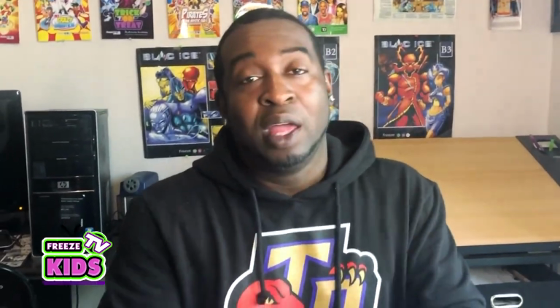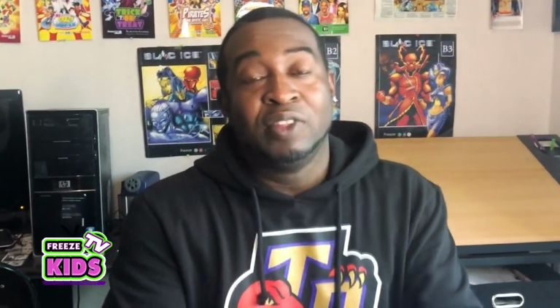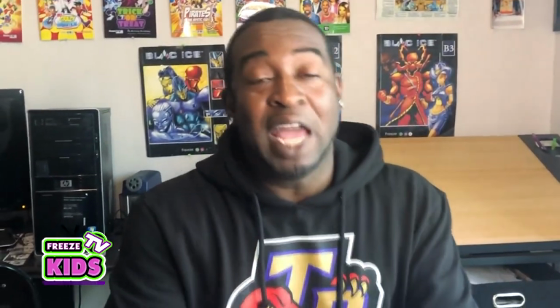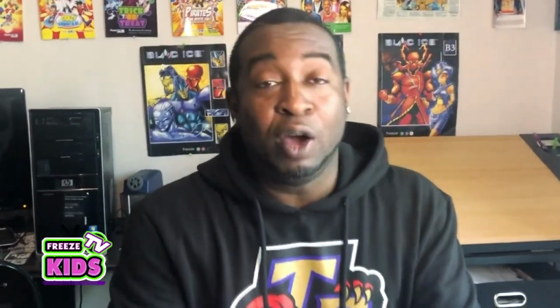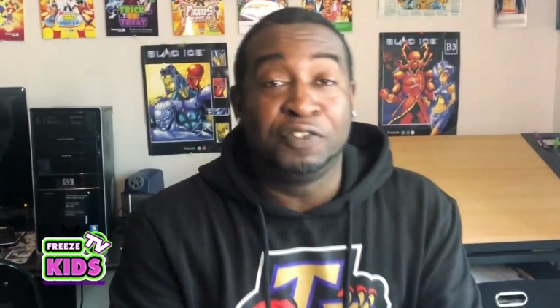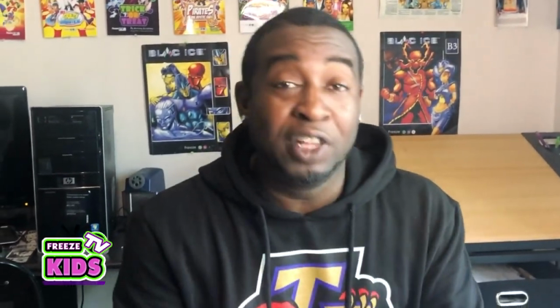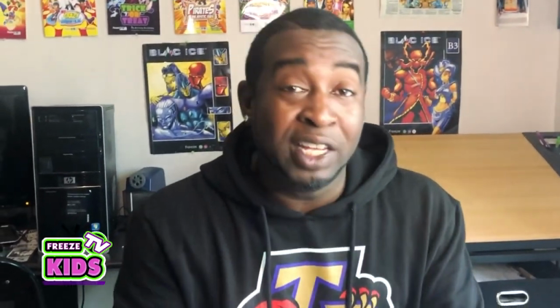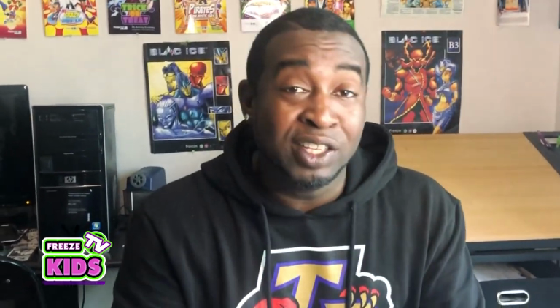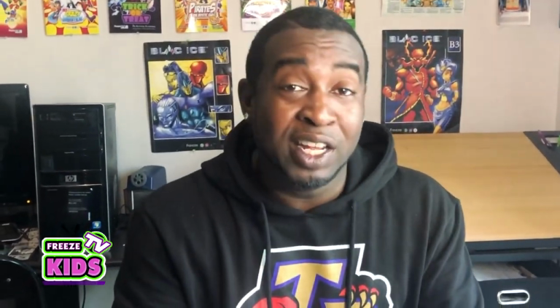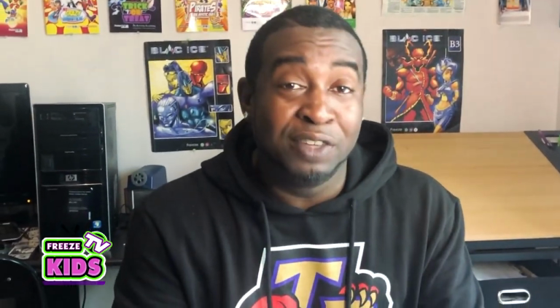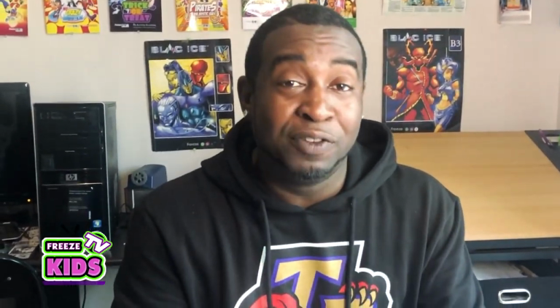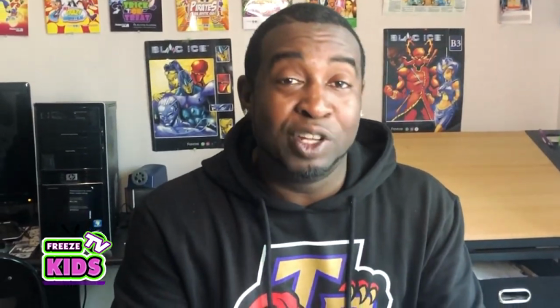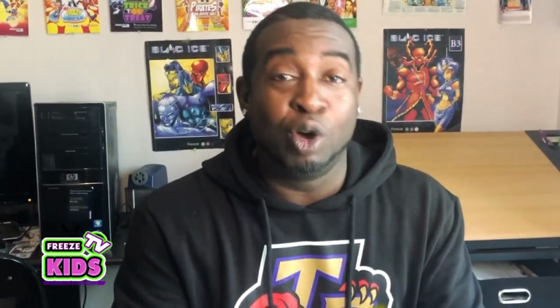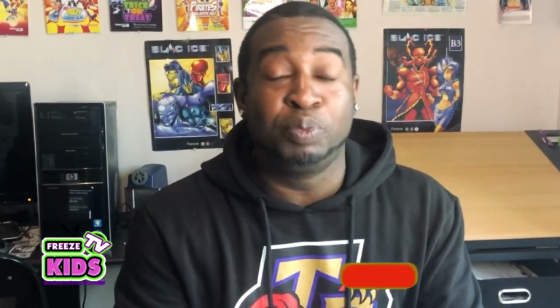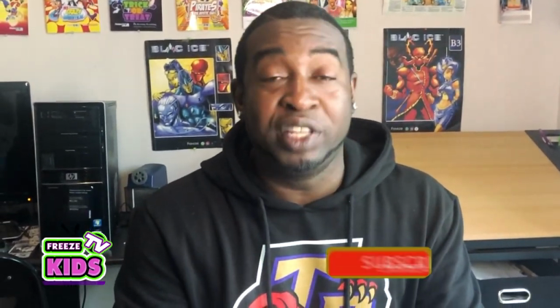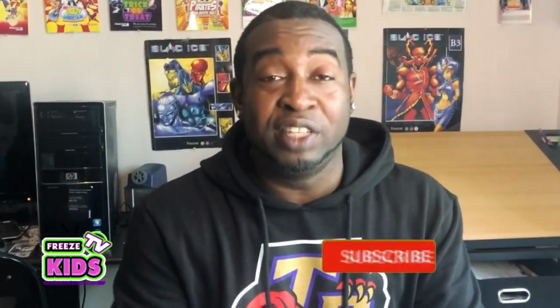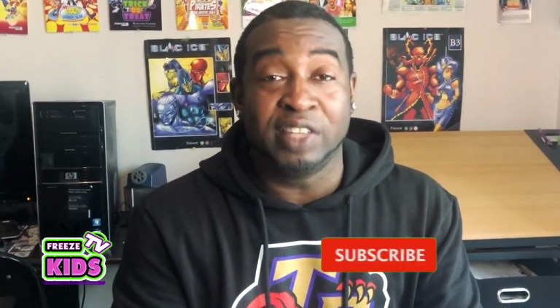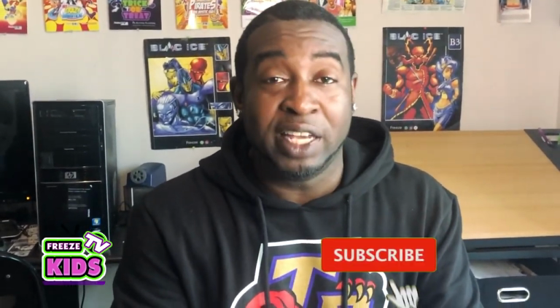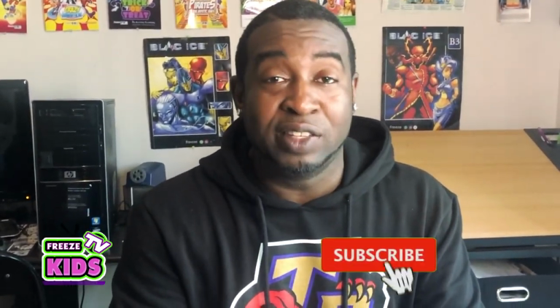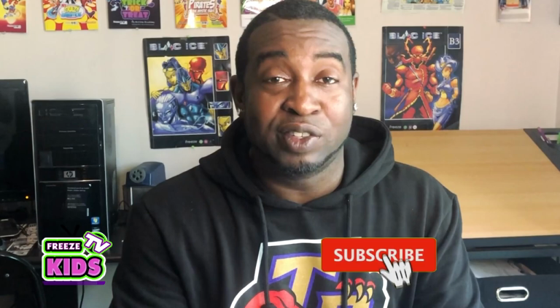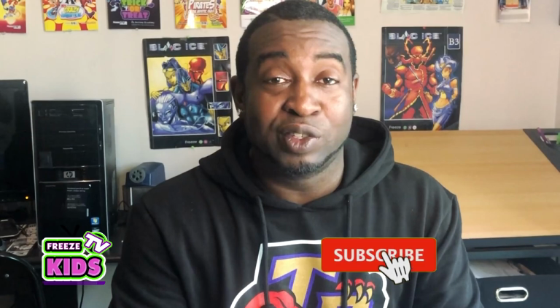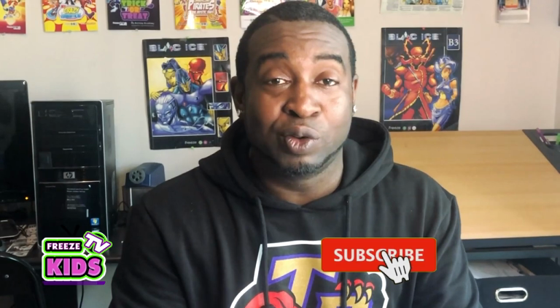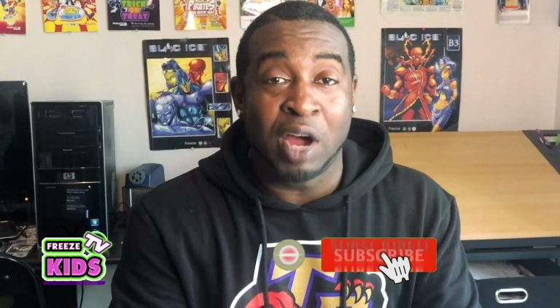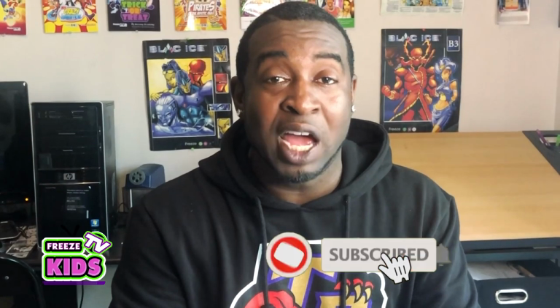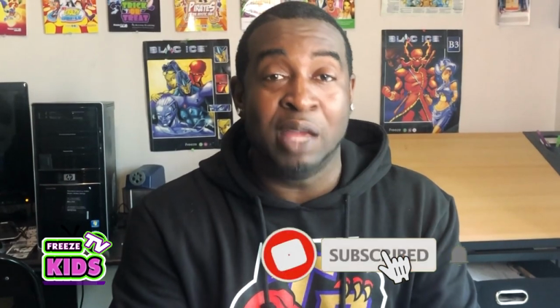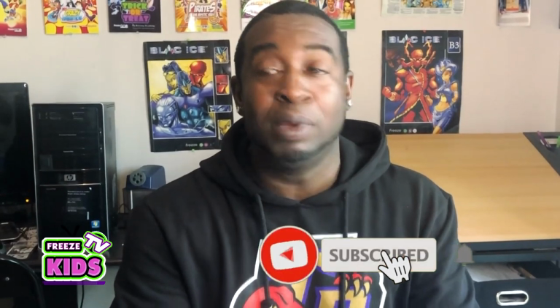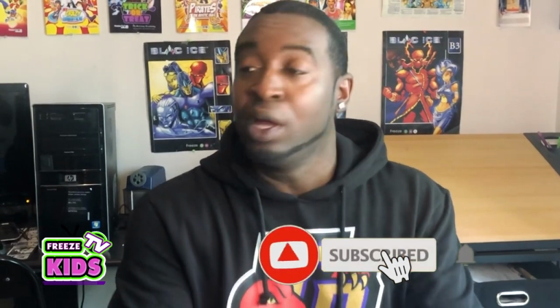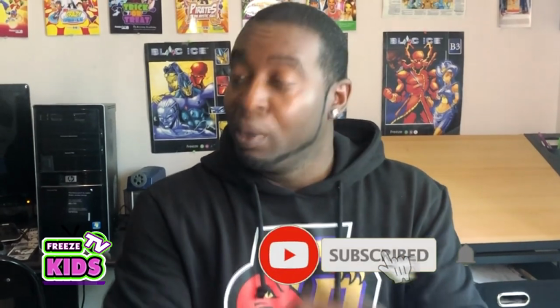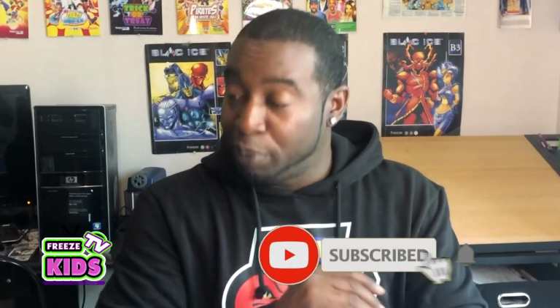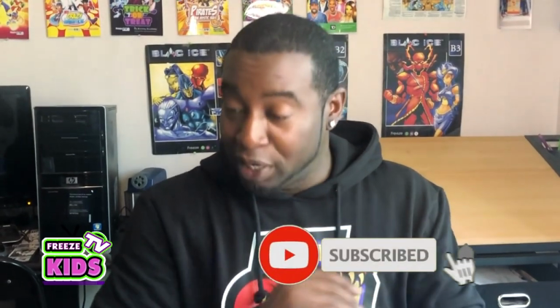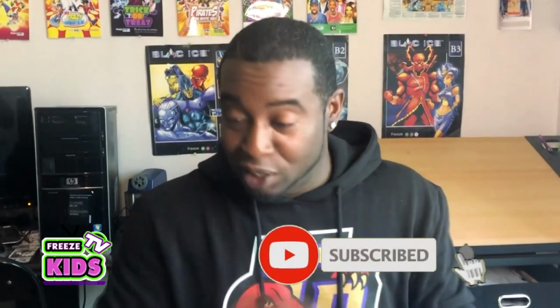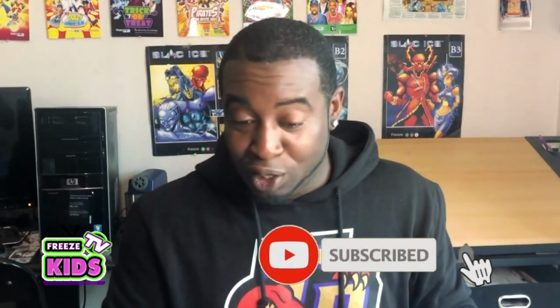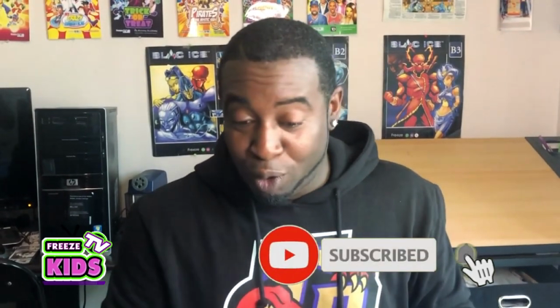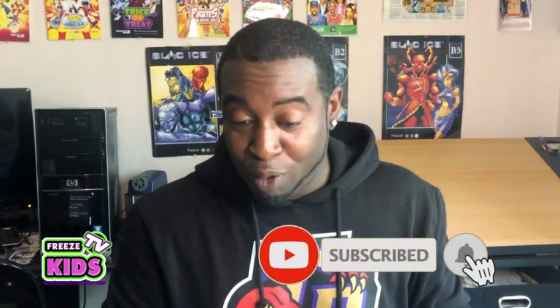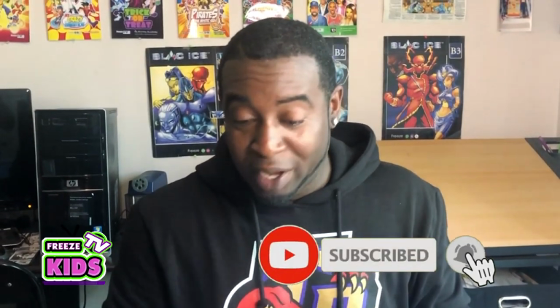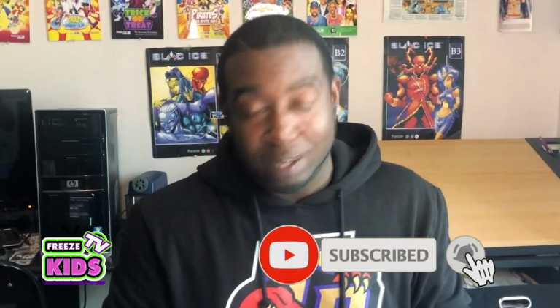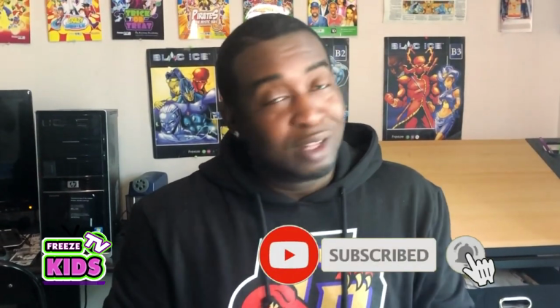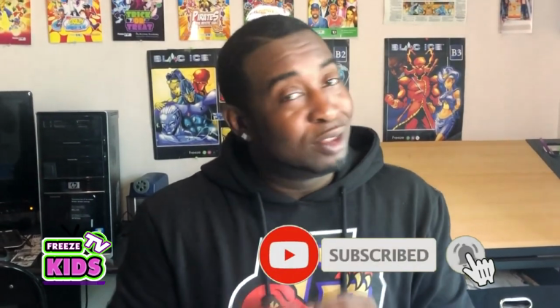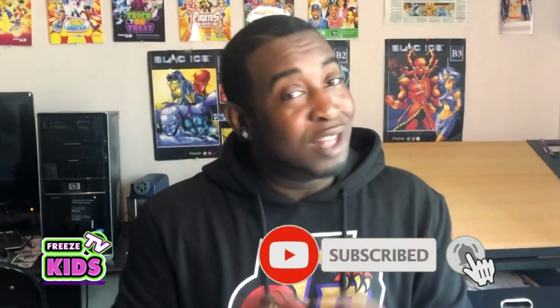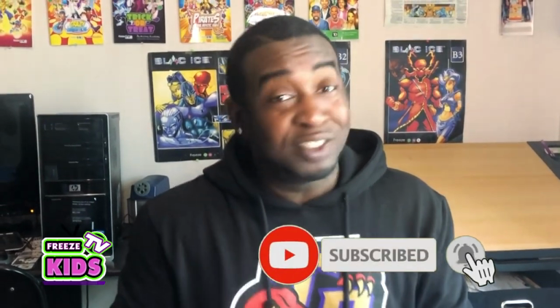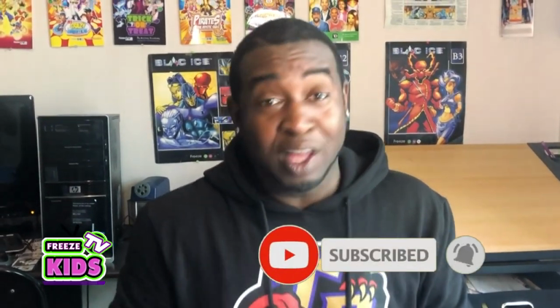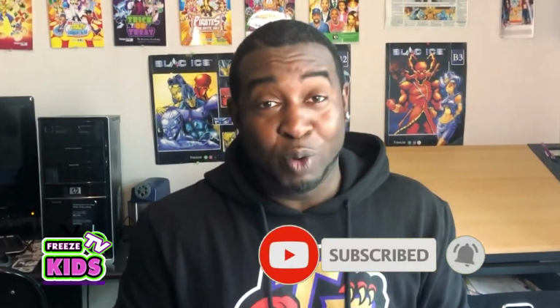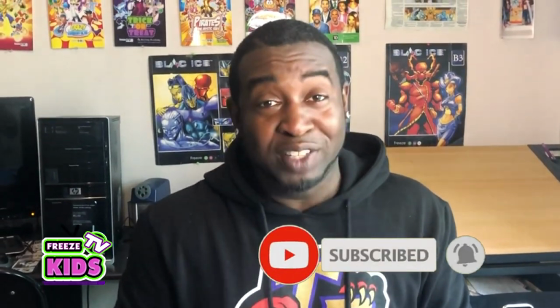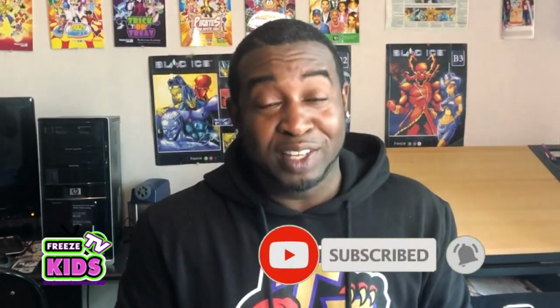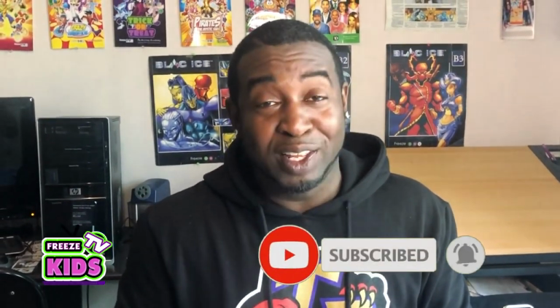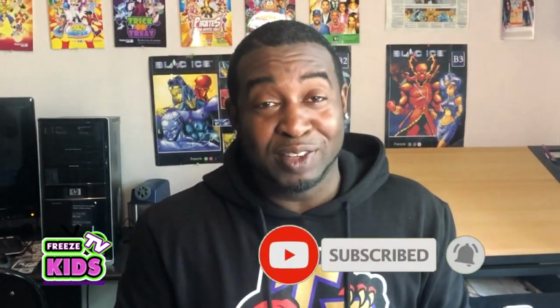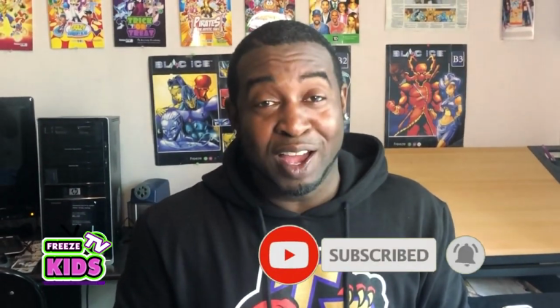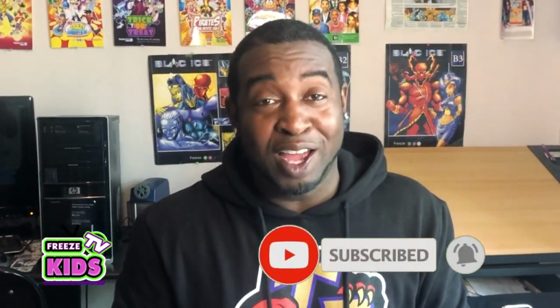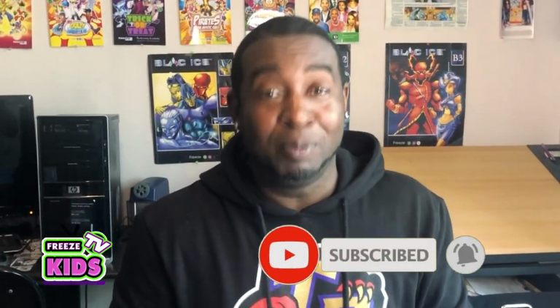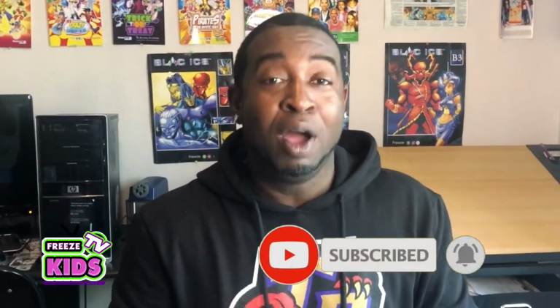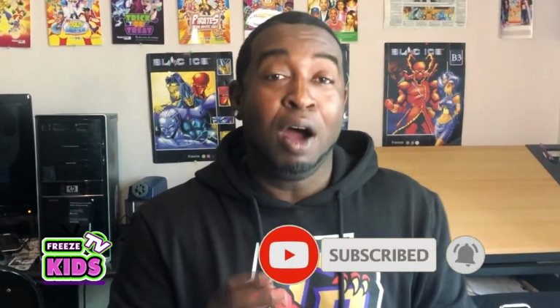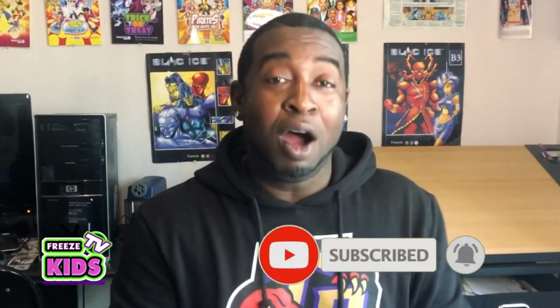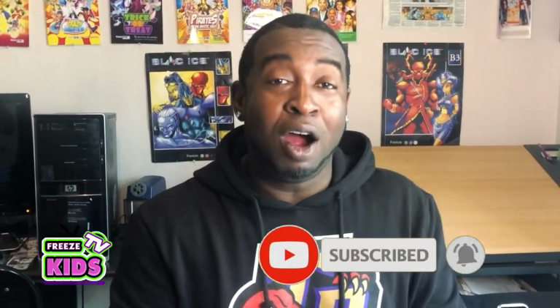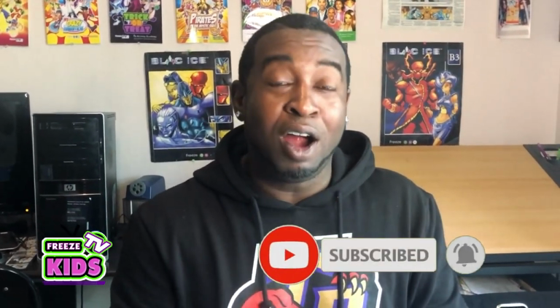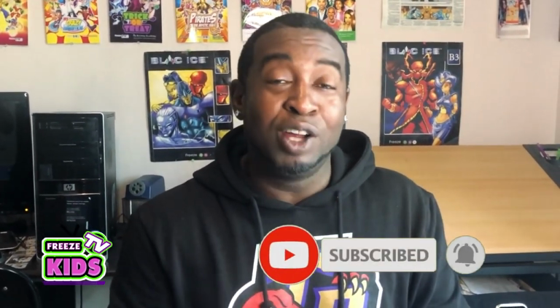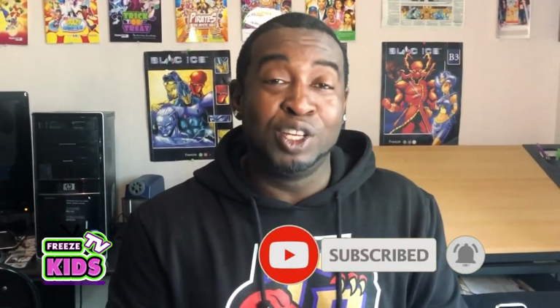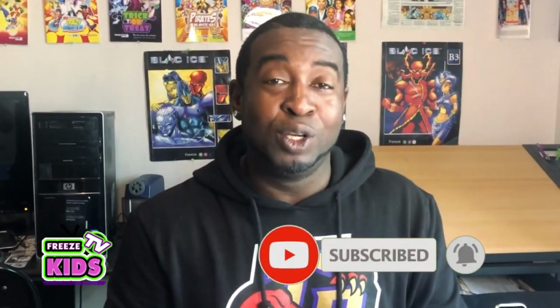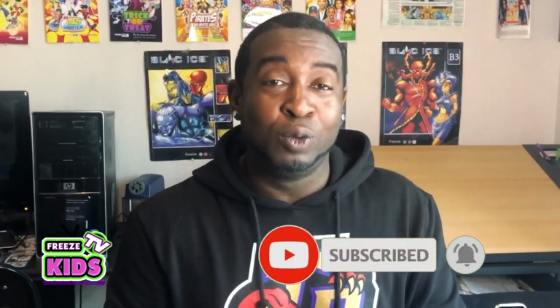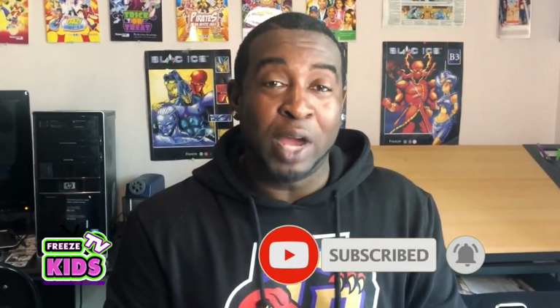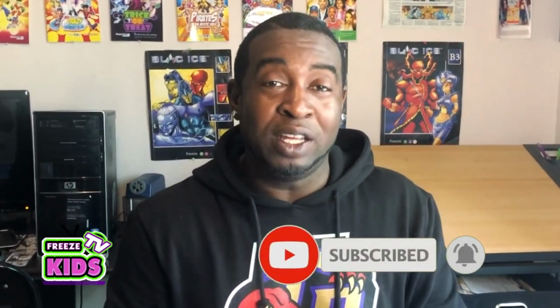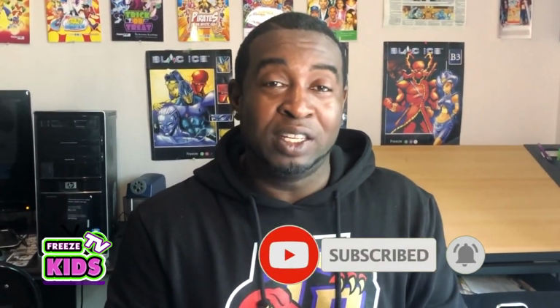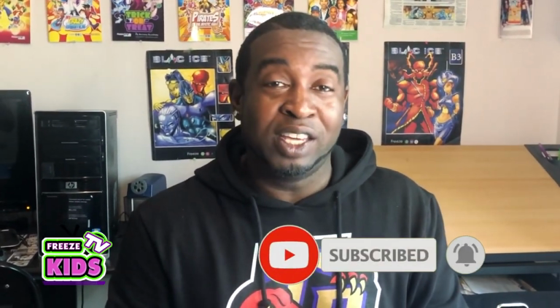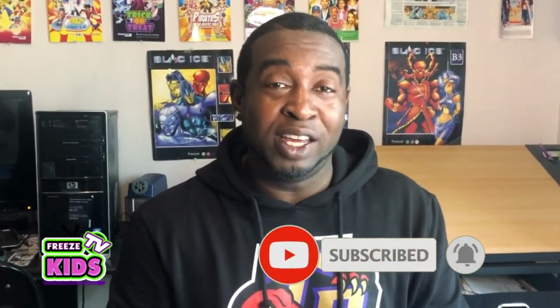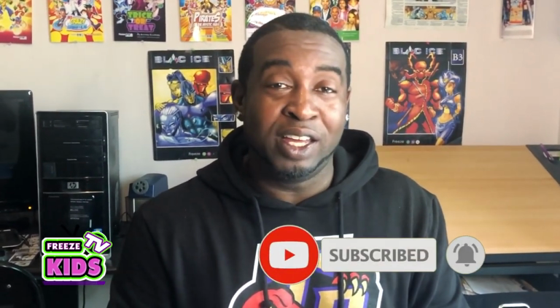Now if you like today's video, please like and subscribe. But you know what? Let's not waste any time. Are you ready kids?